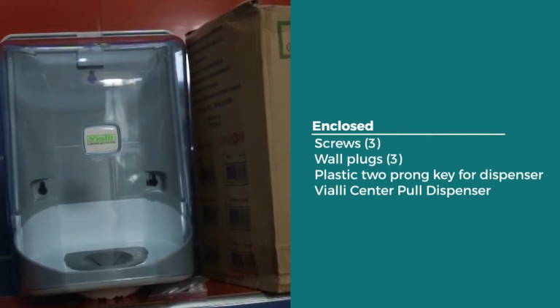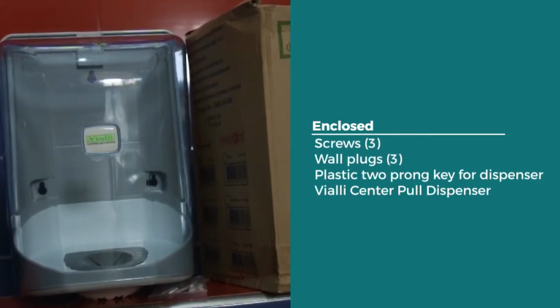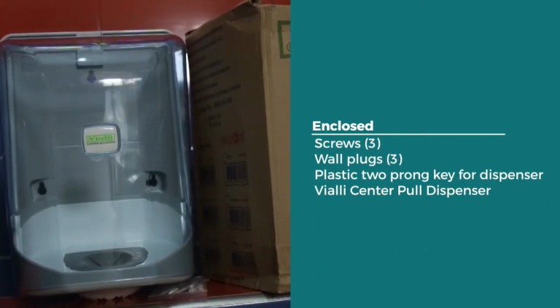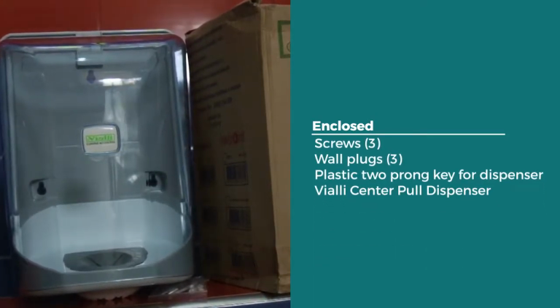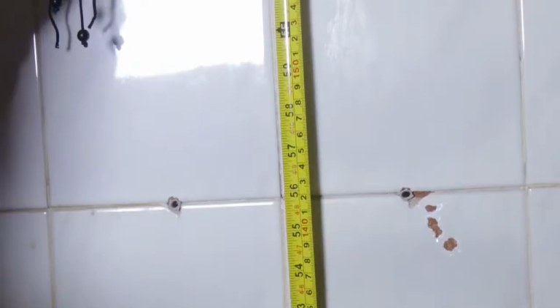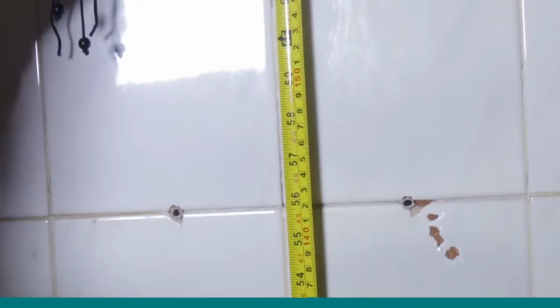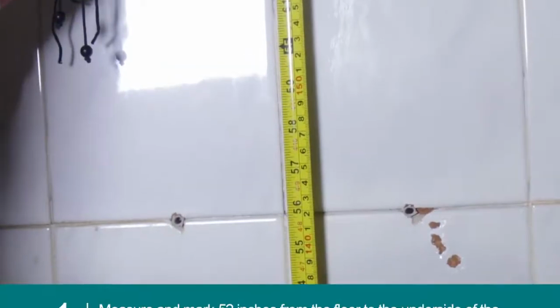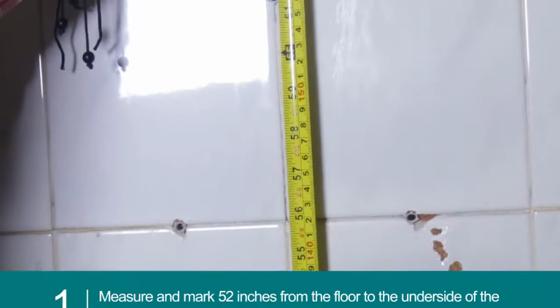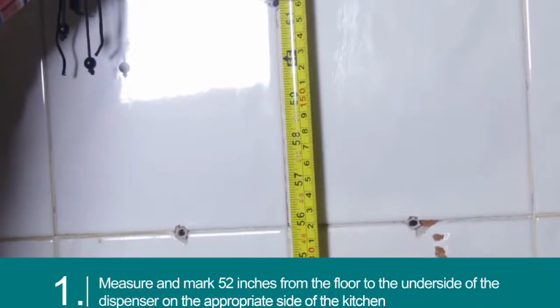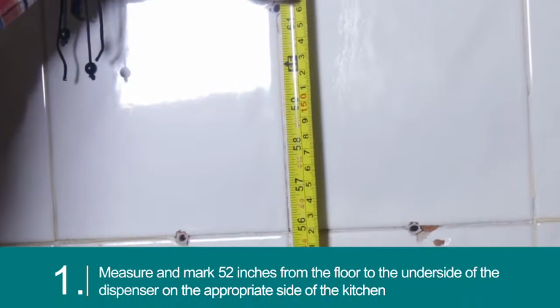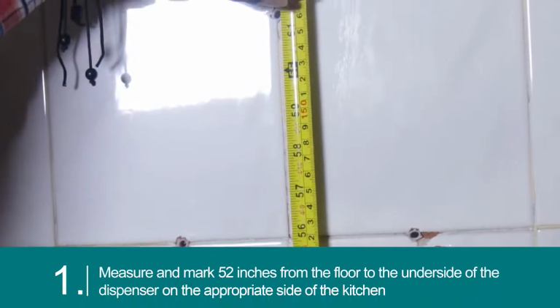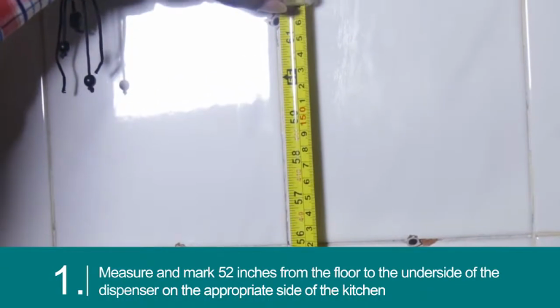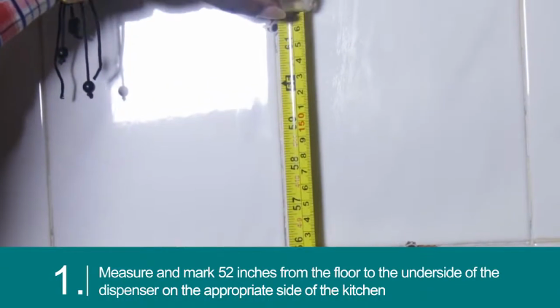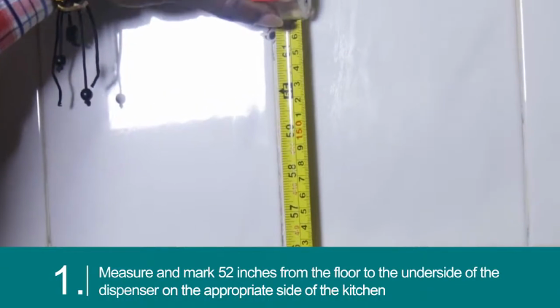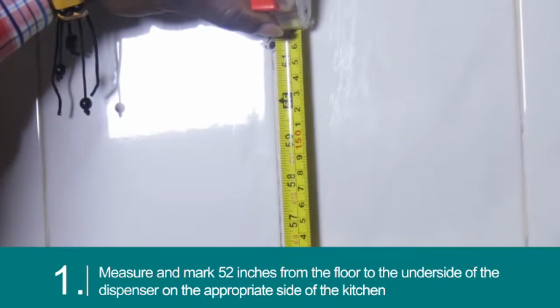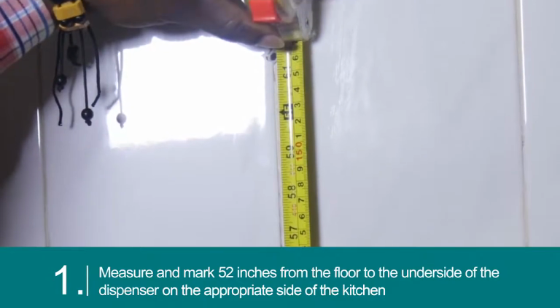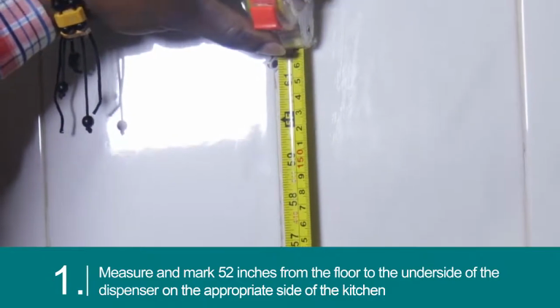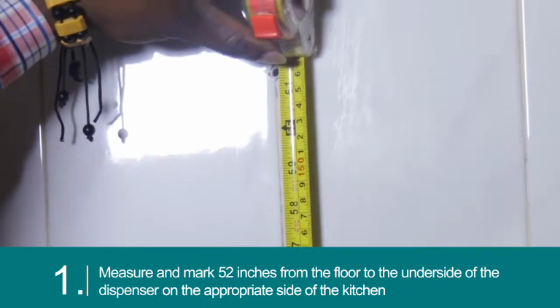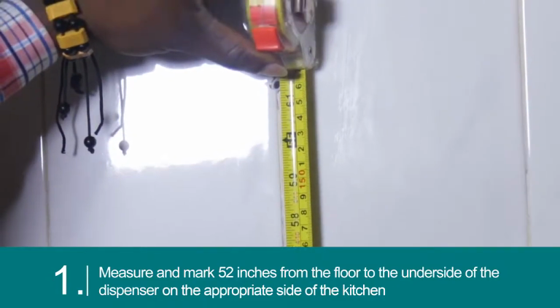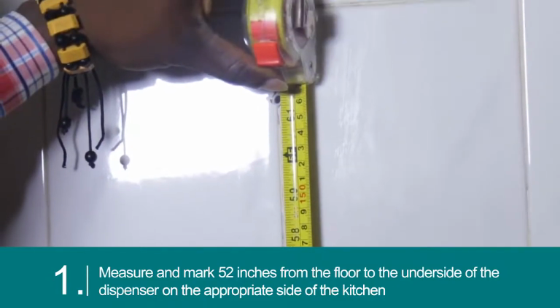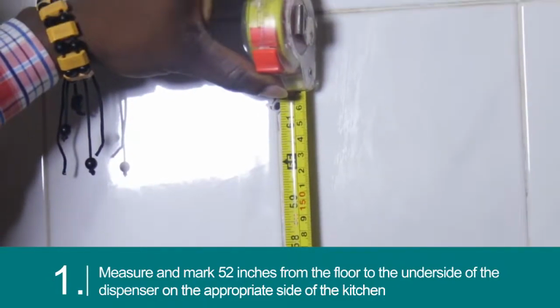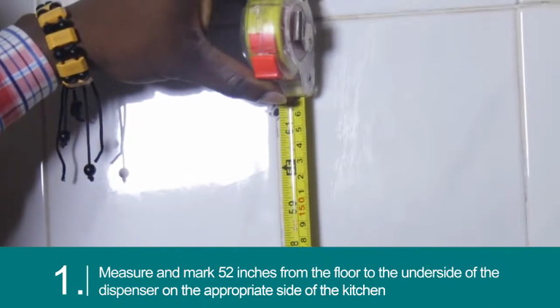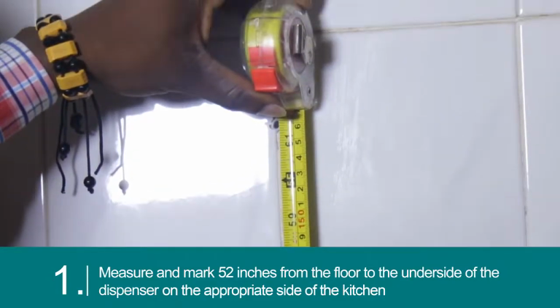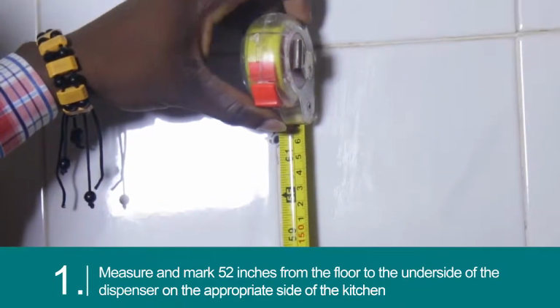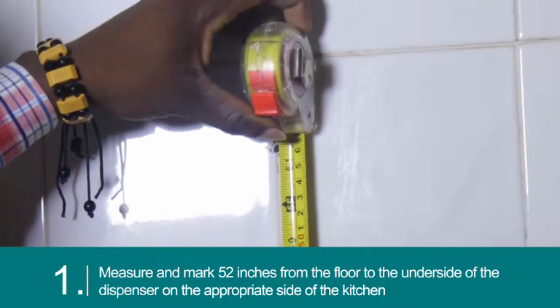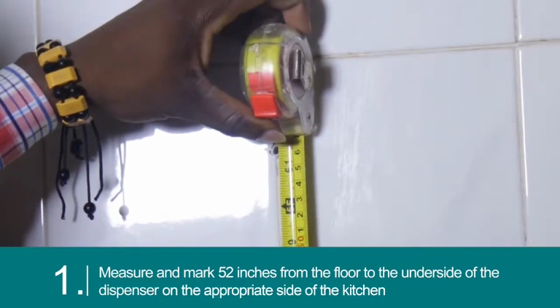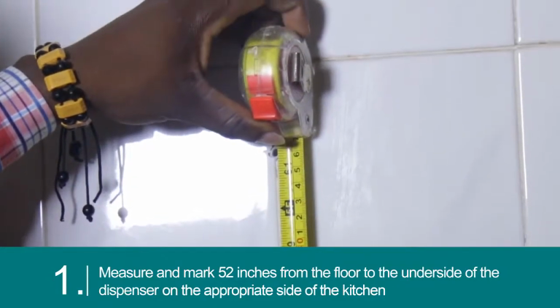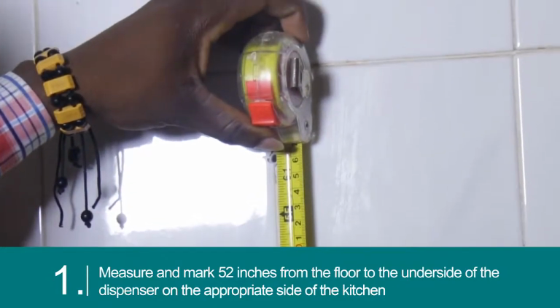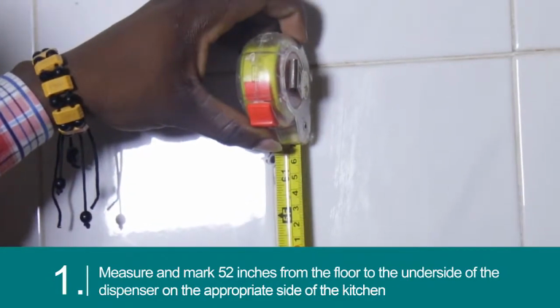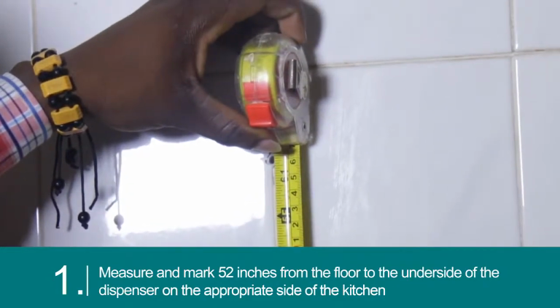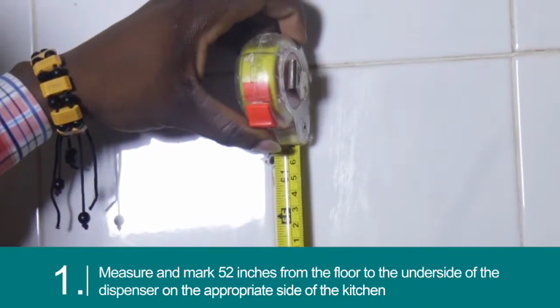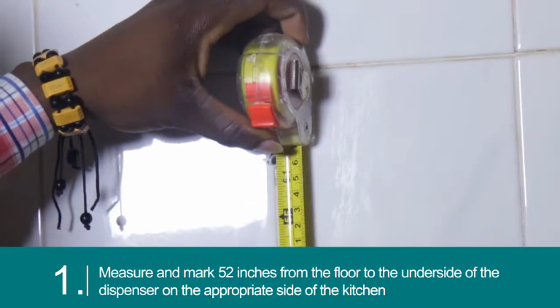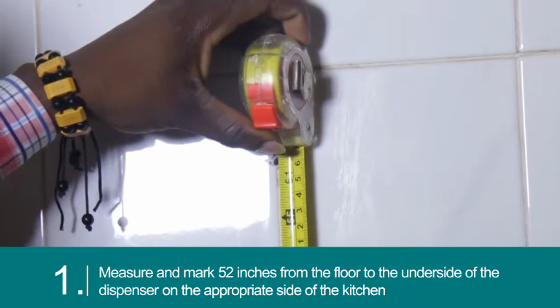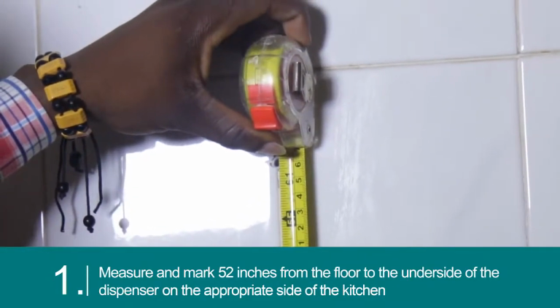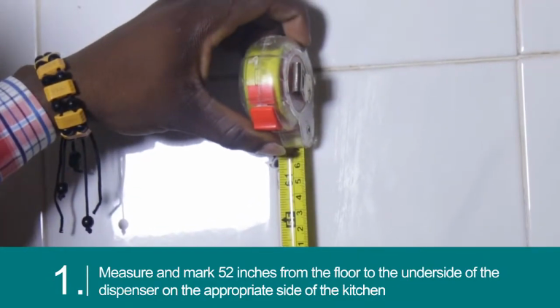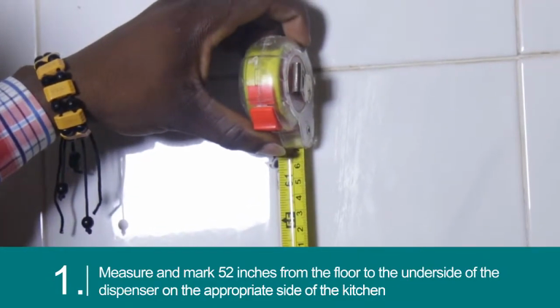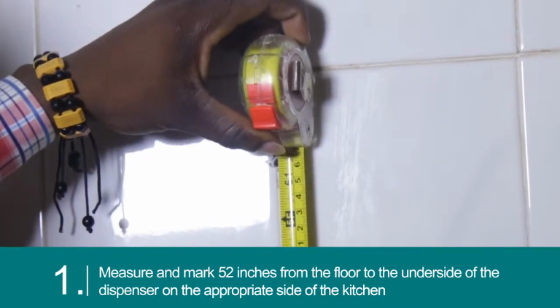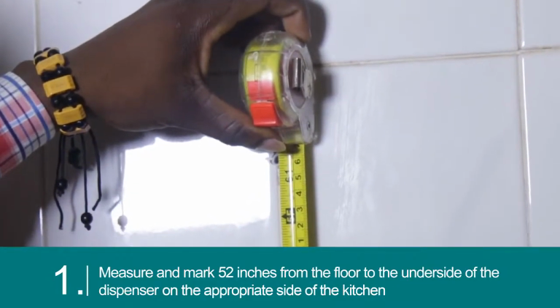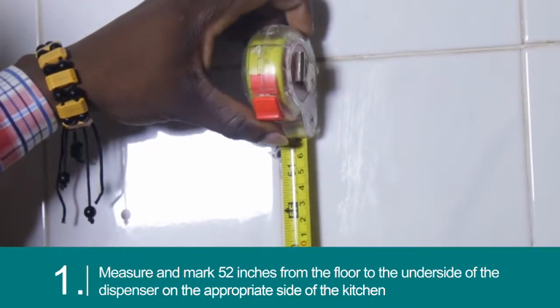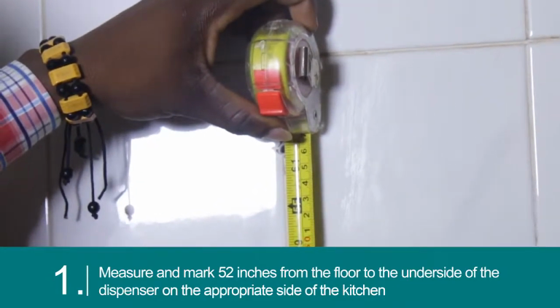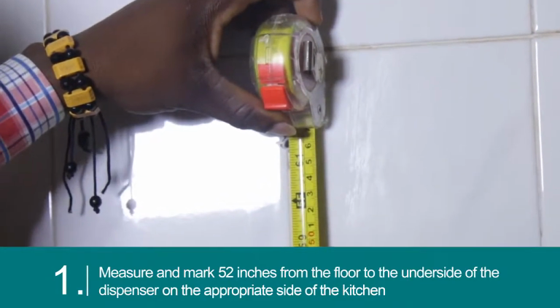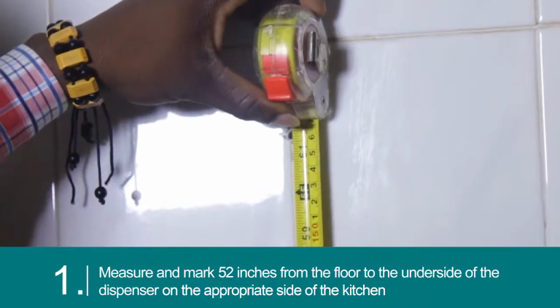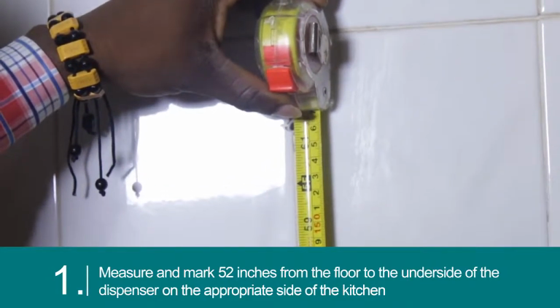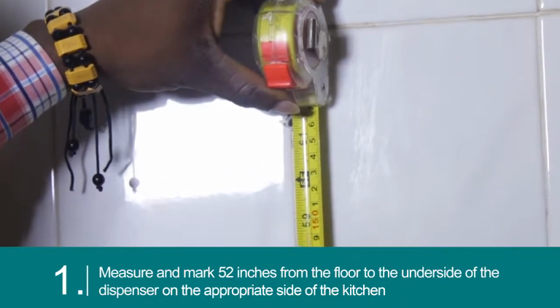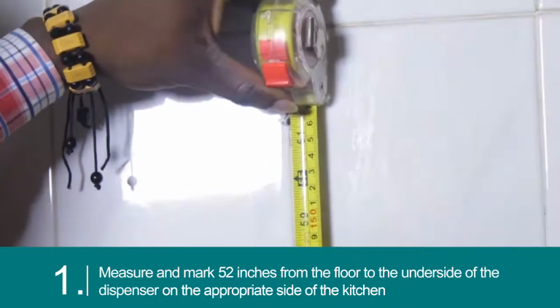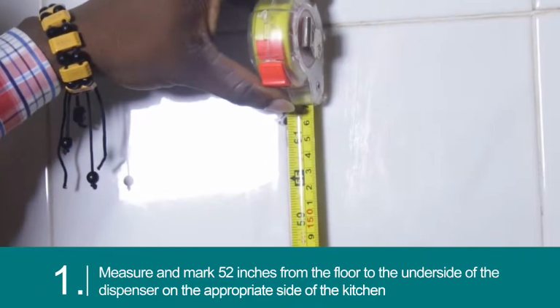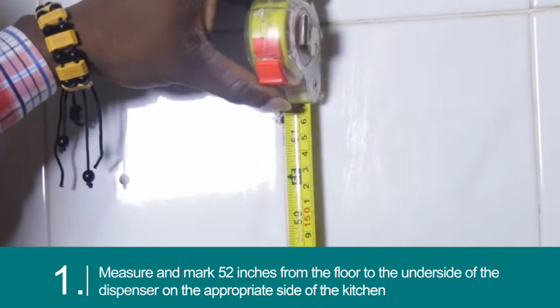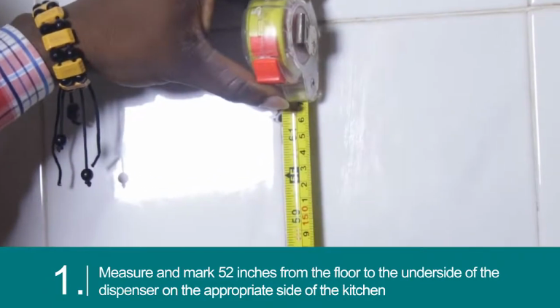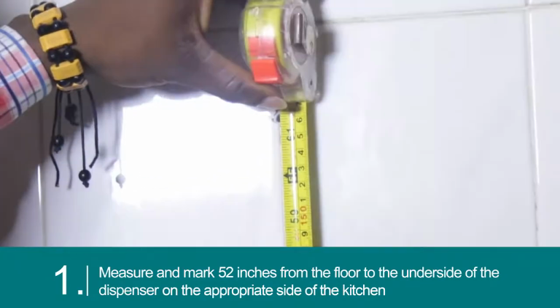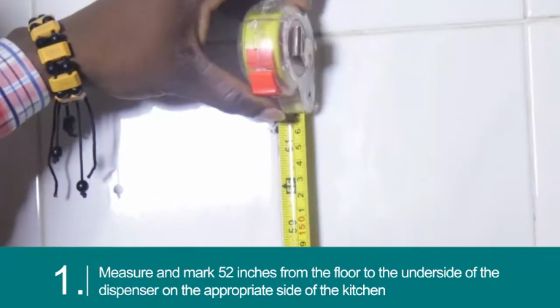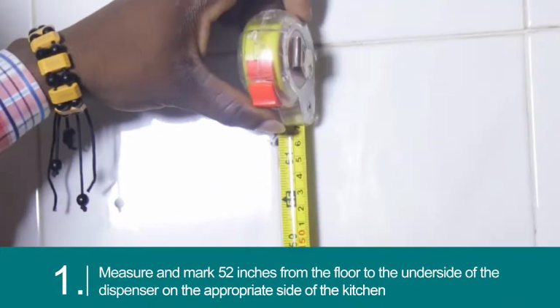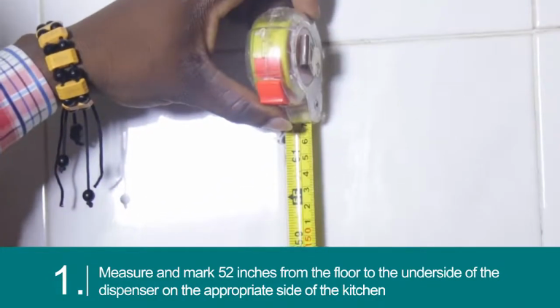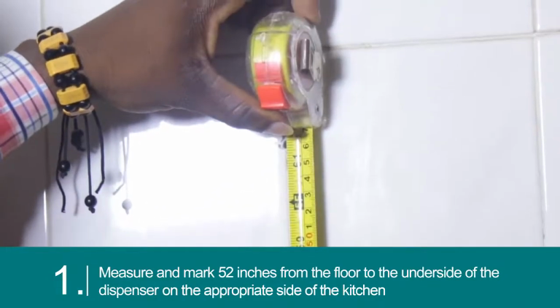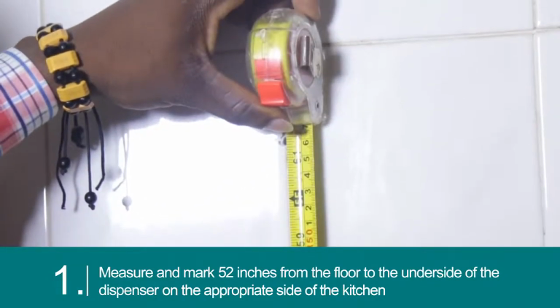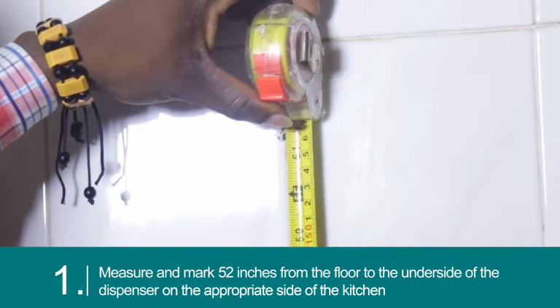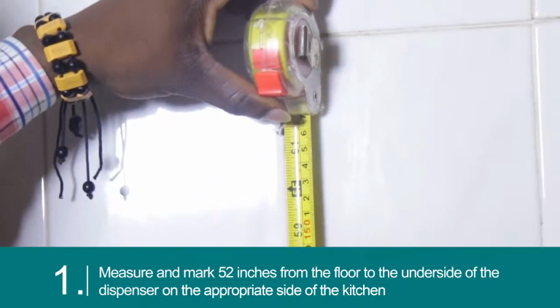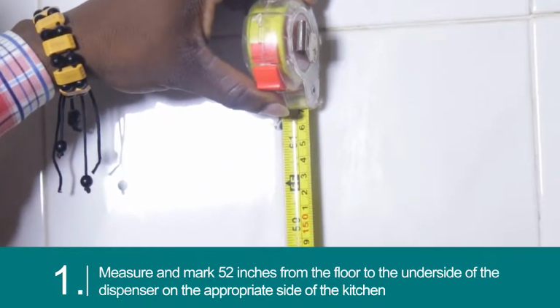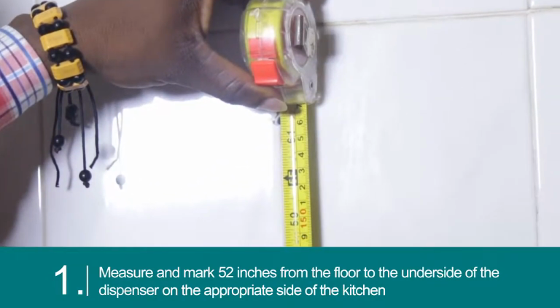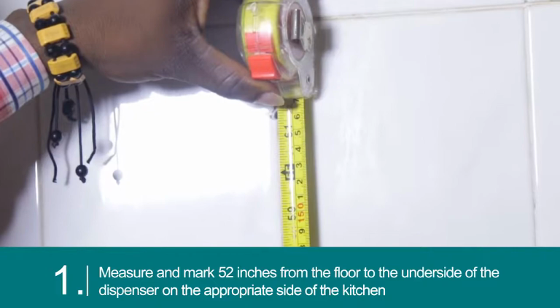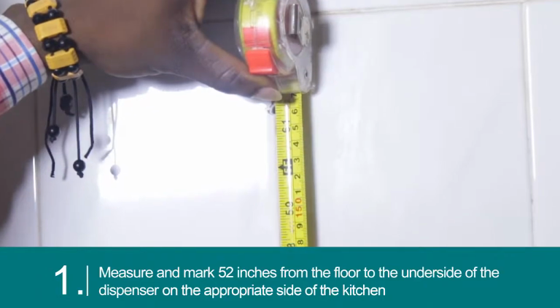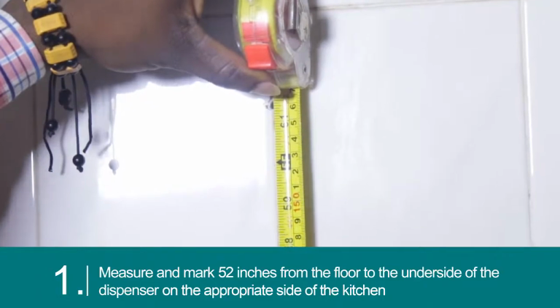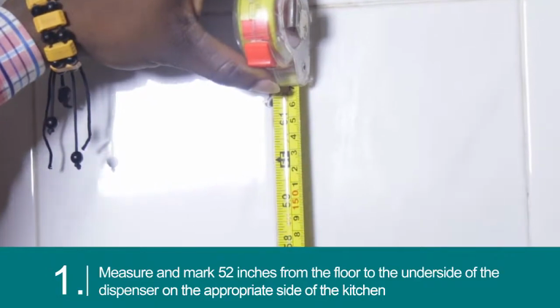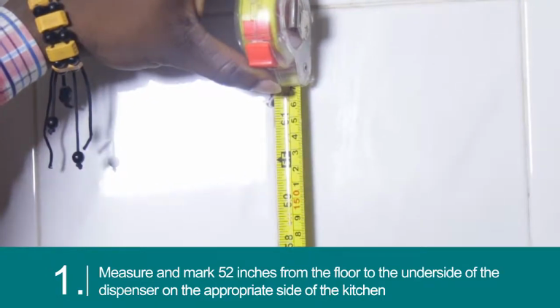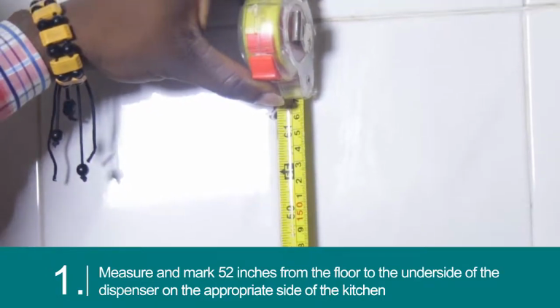Measure and mark 52 inches from the floor to the underside of the dispenser on the appropriate side of the kitchen.